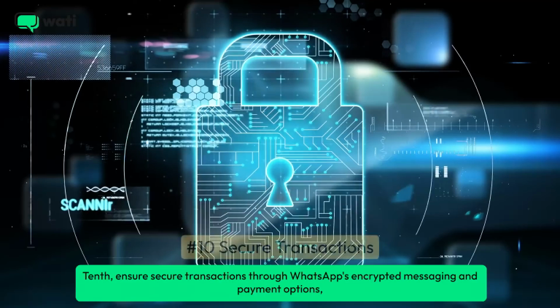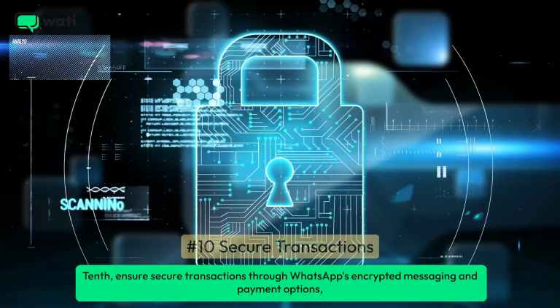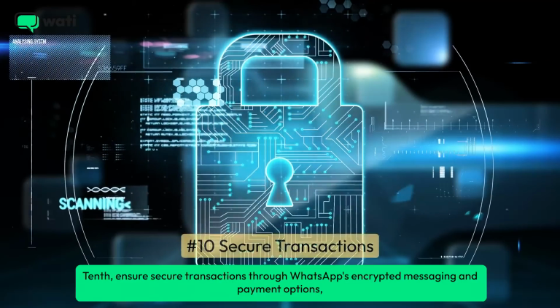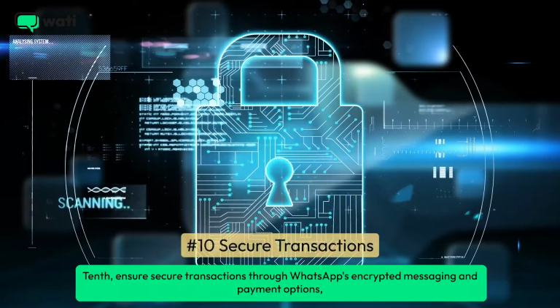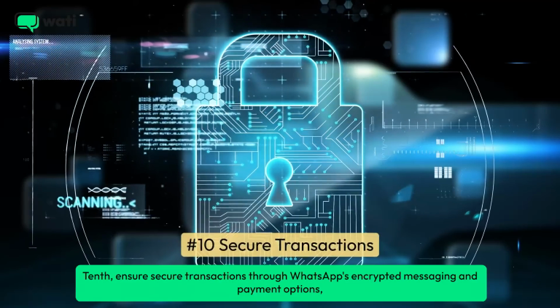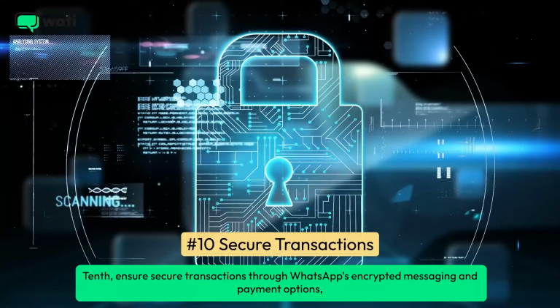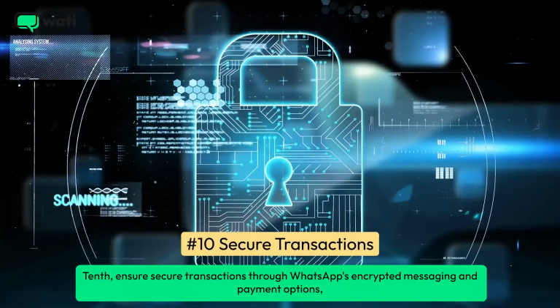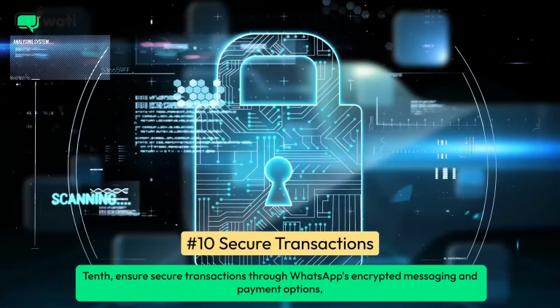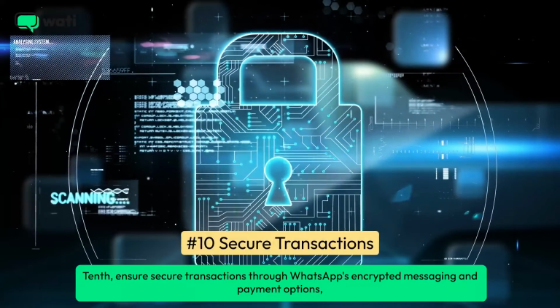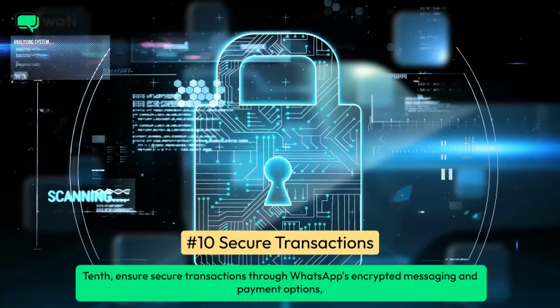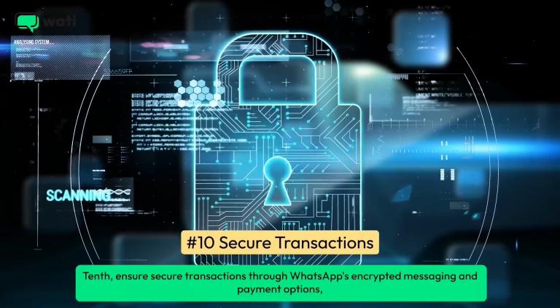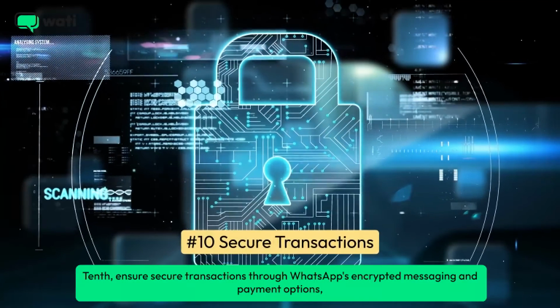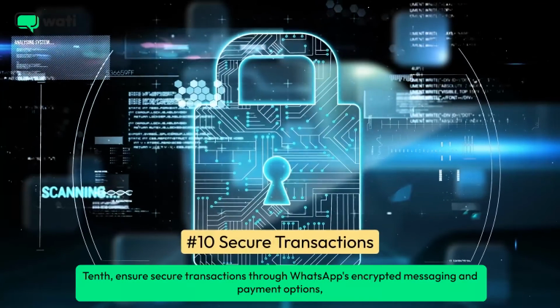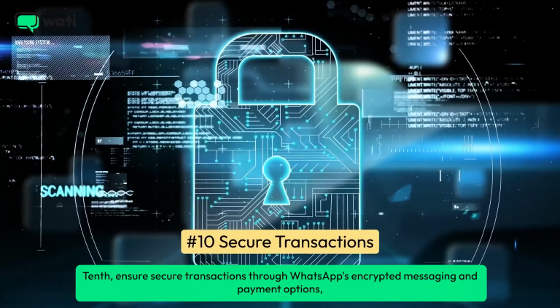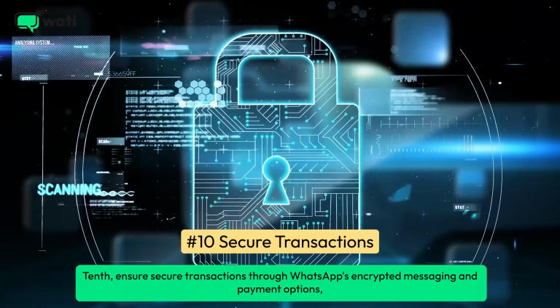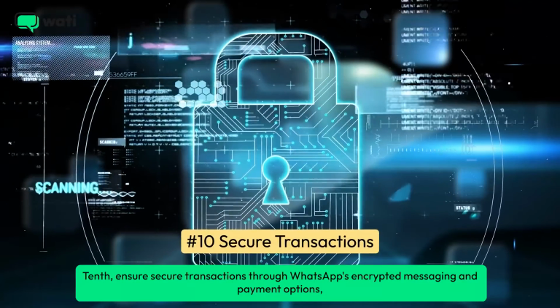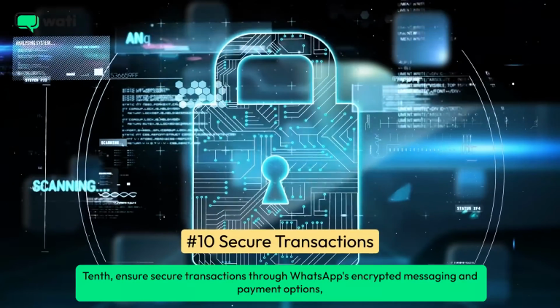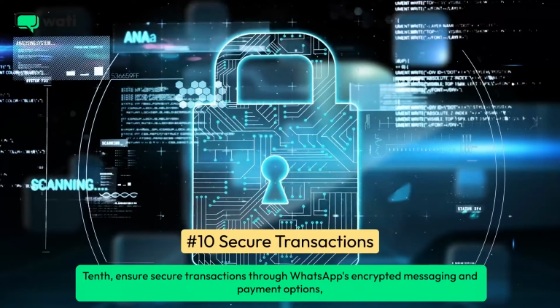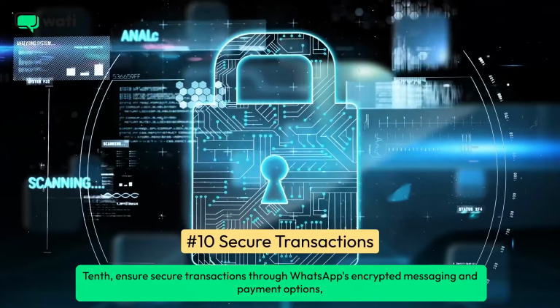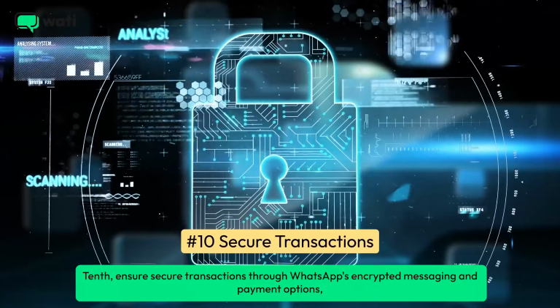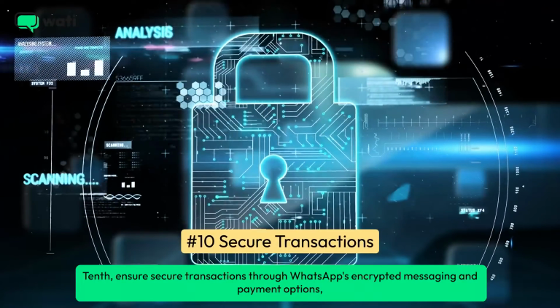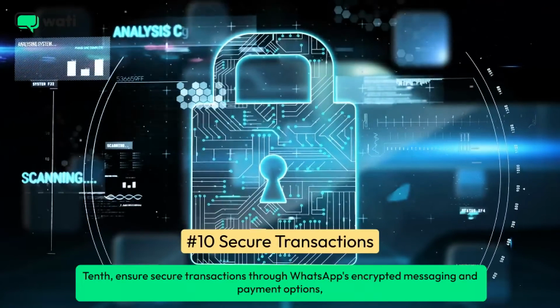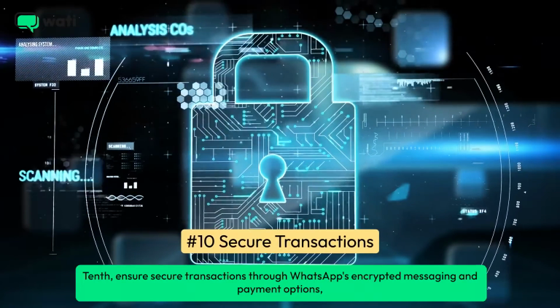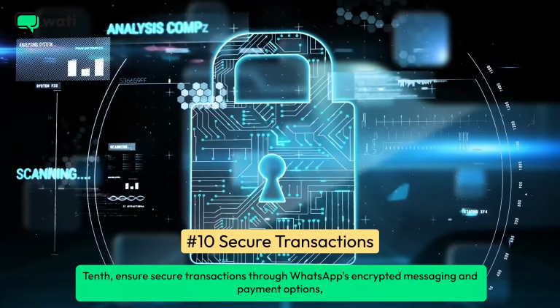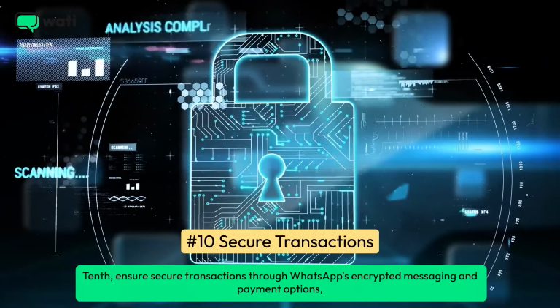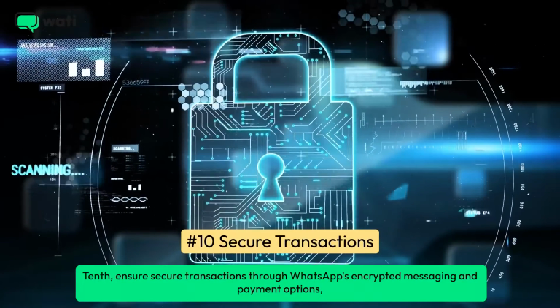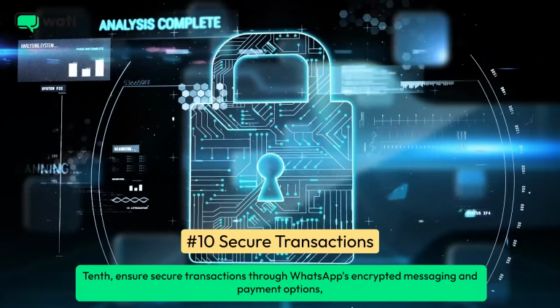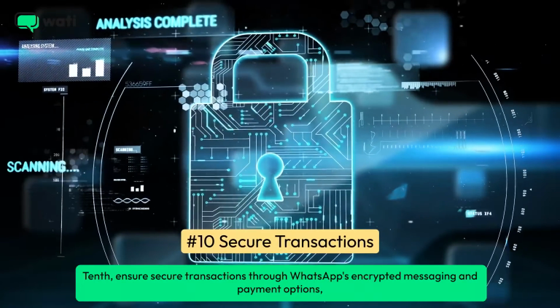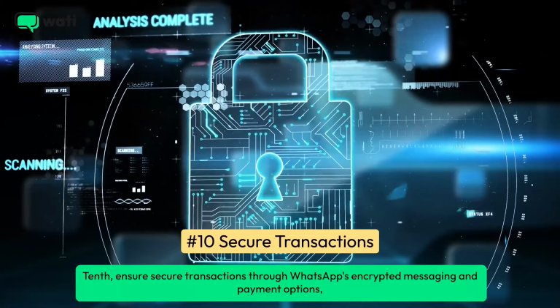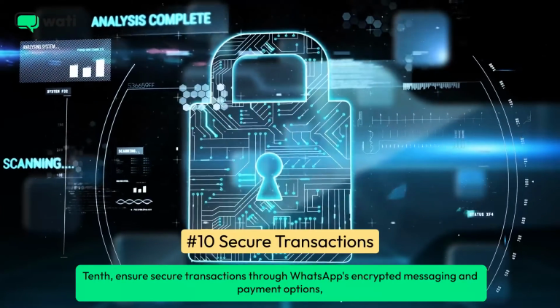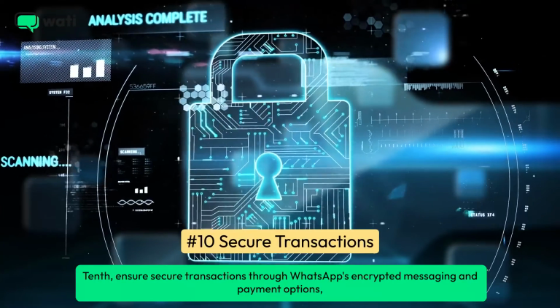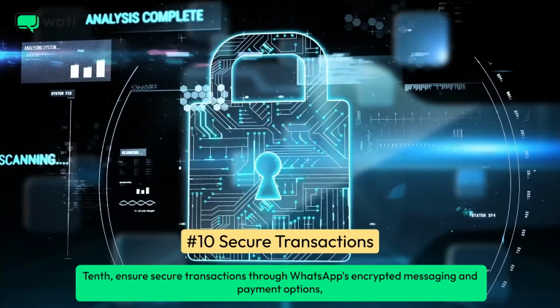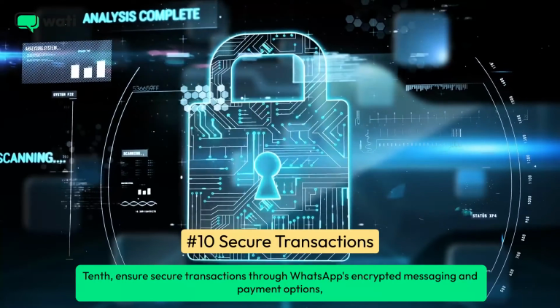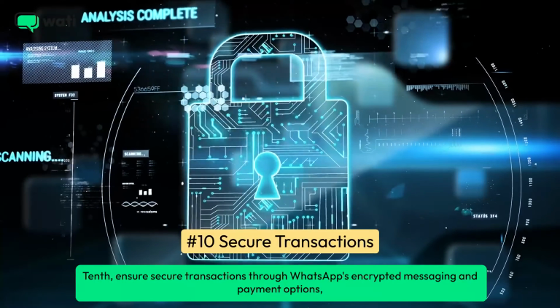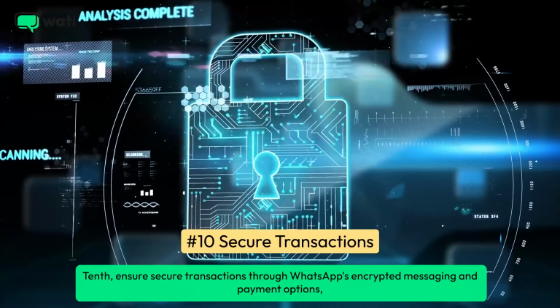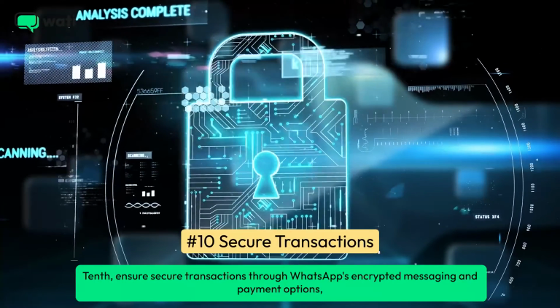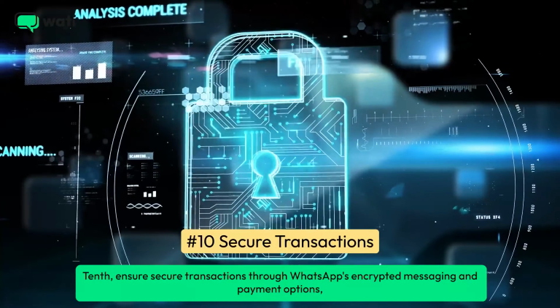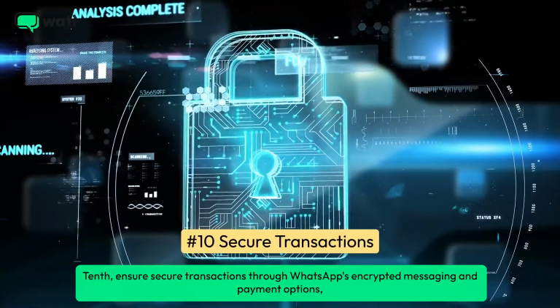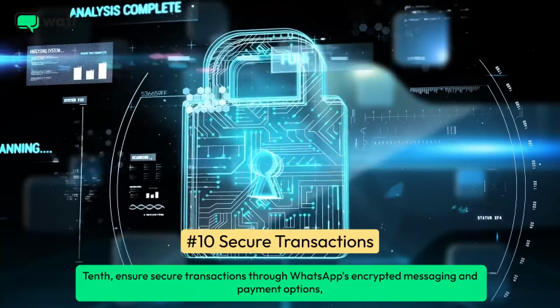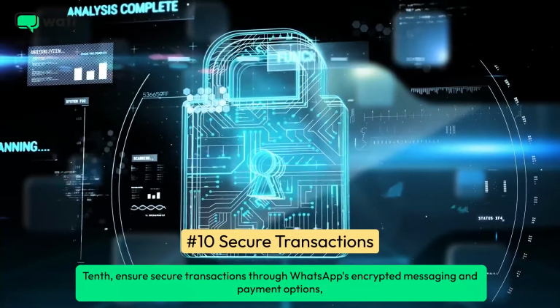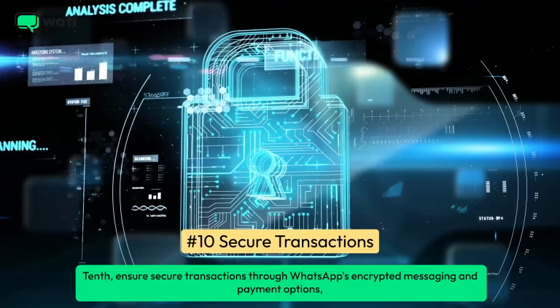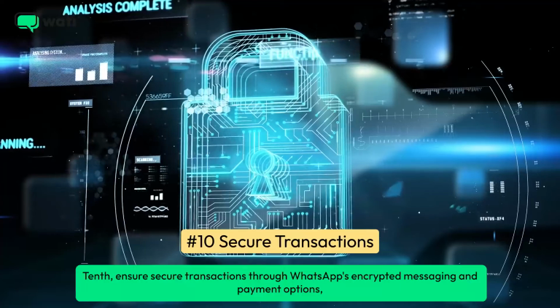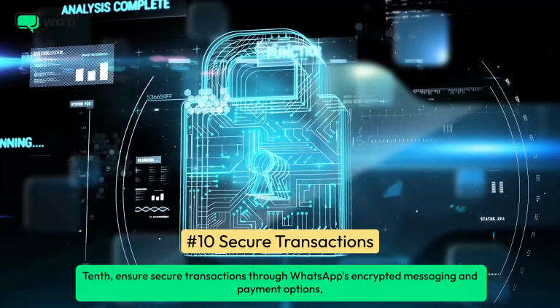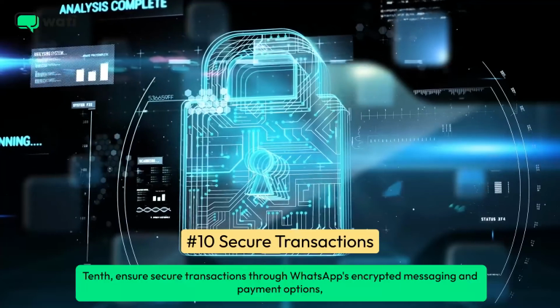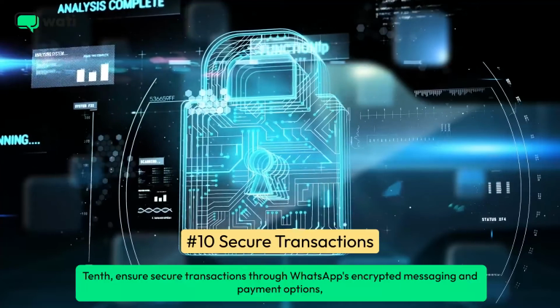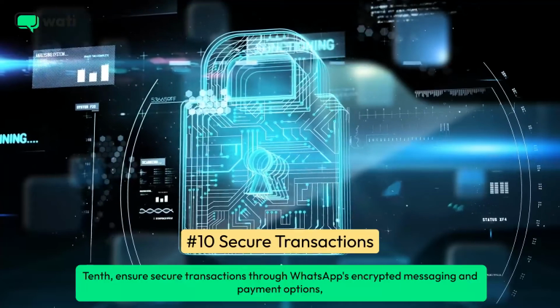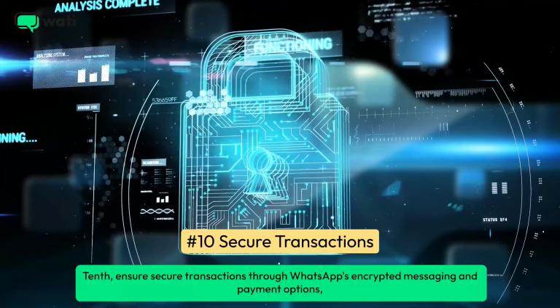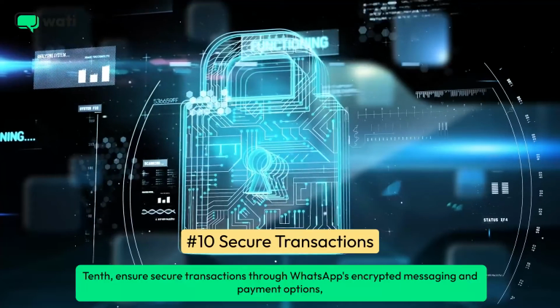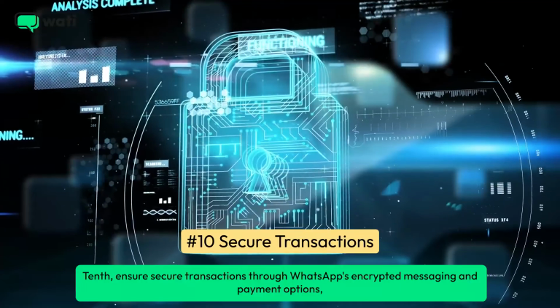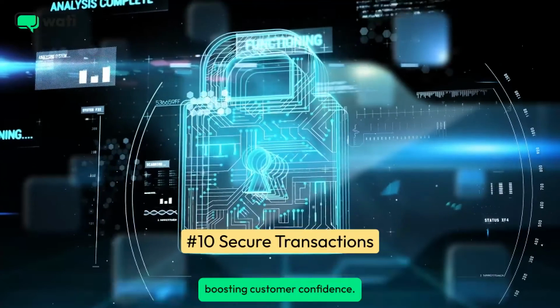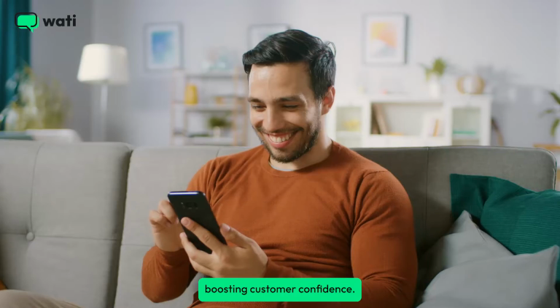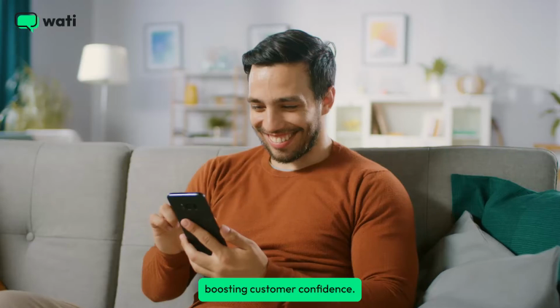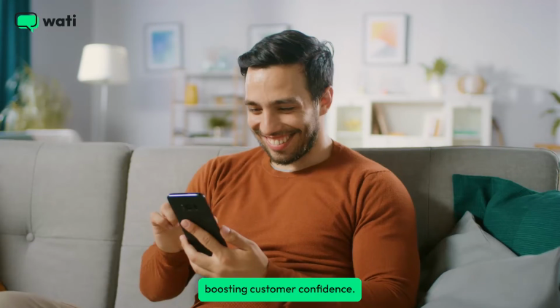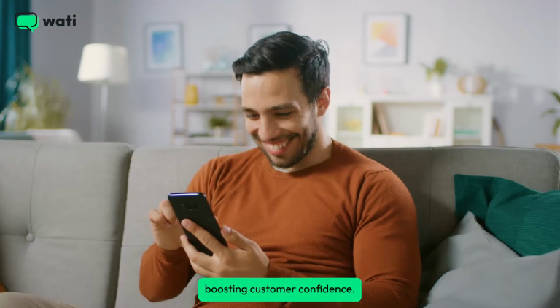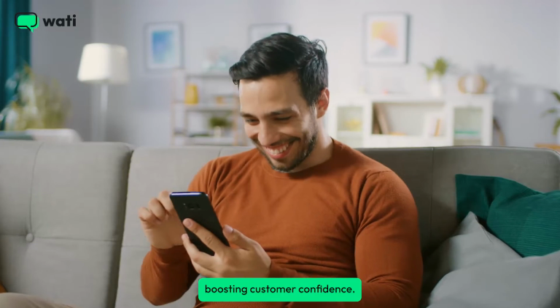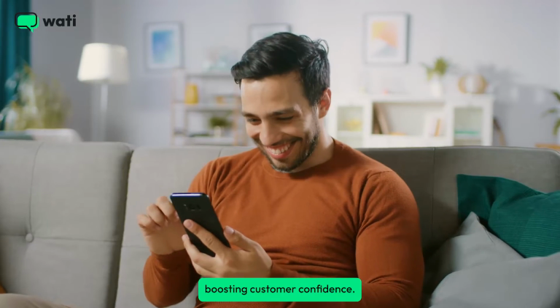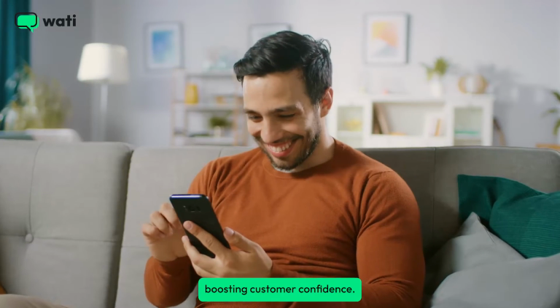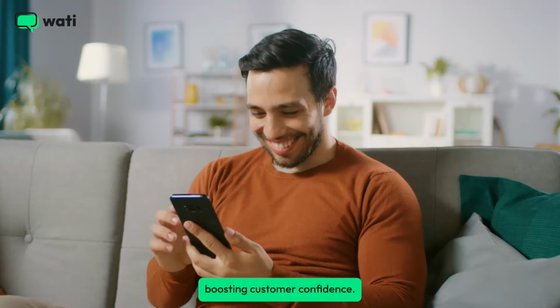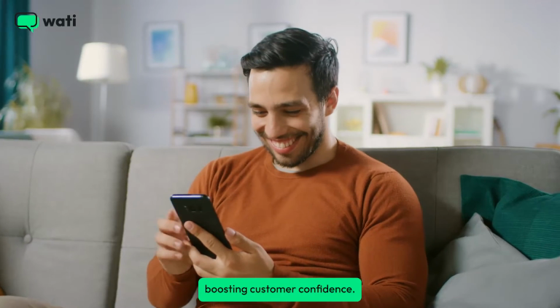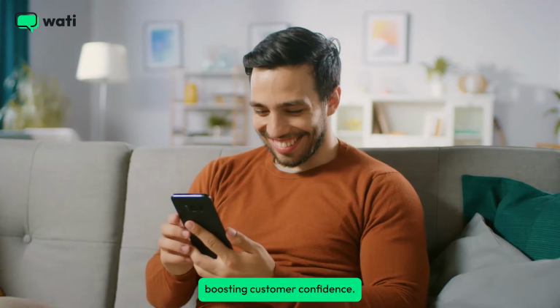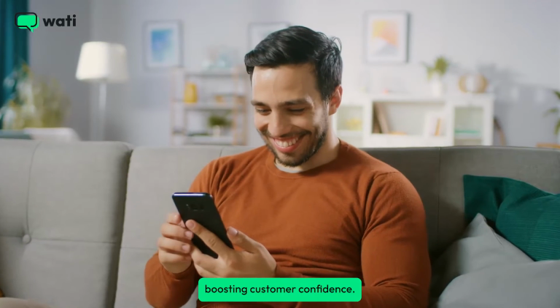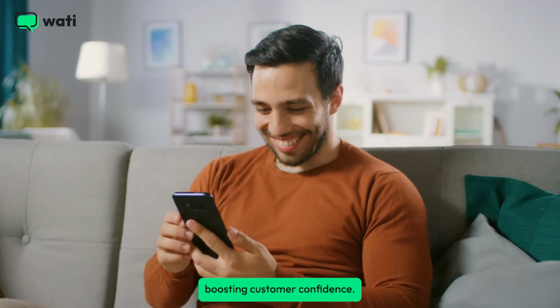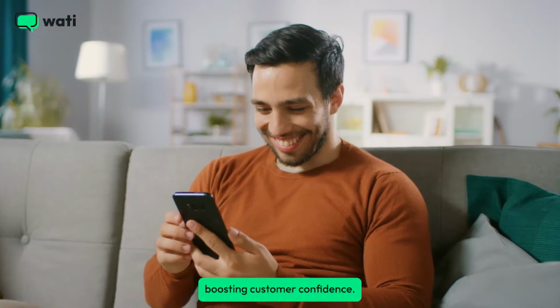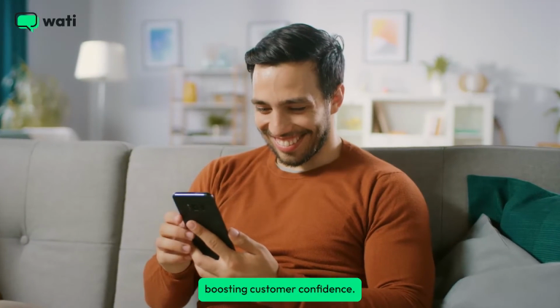Tenth, ensure secure transactions through WhatsApp's encrypted messaging and payment options, boosting customer confidence.